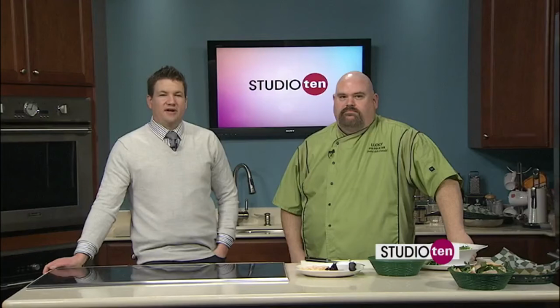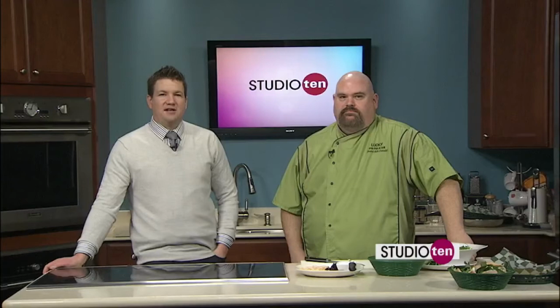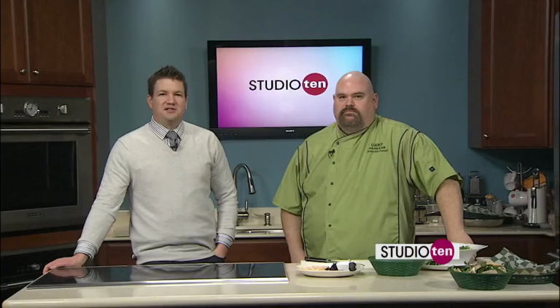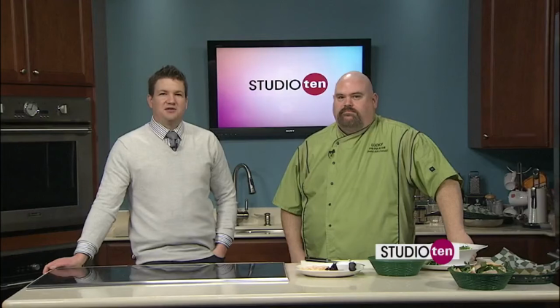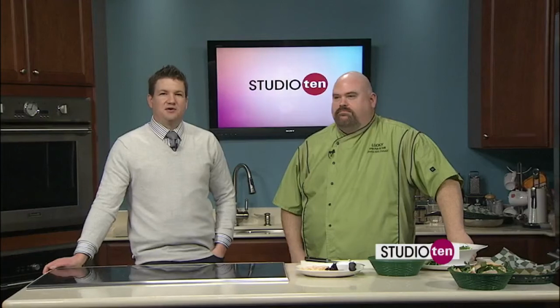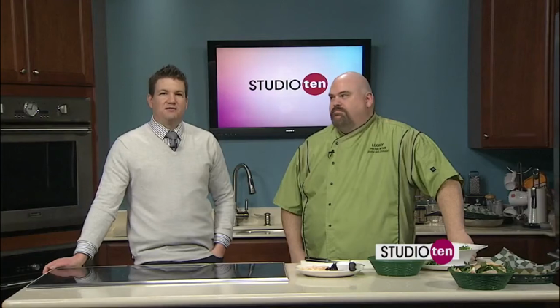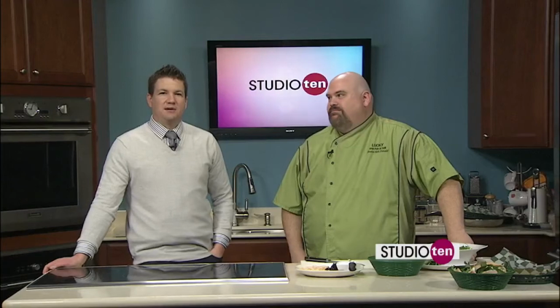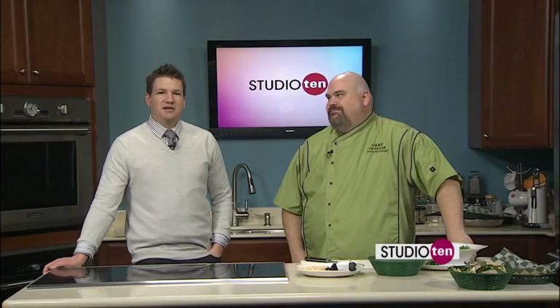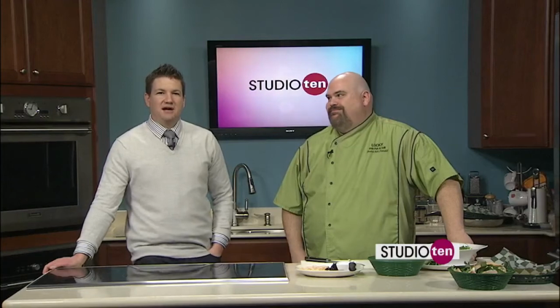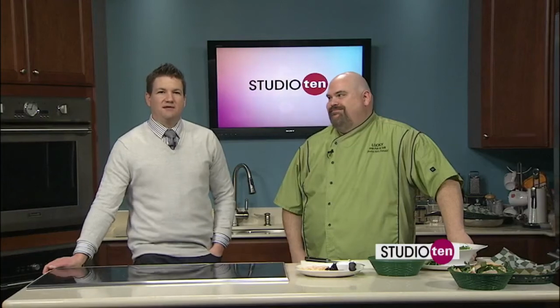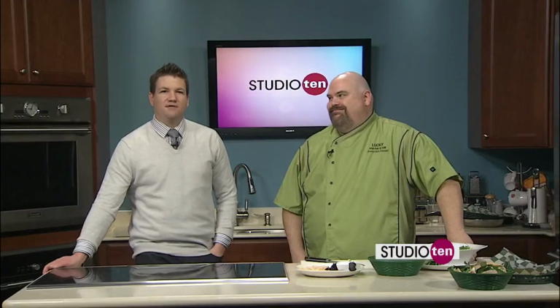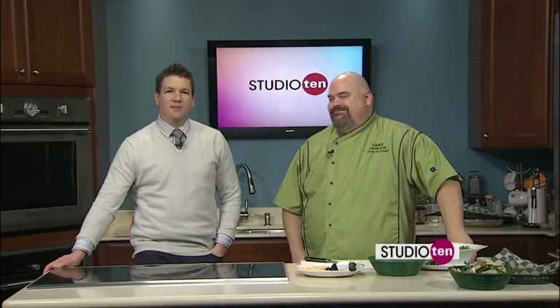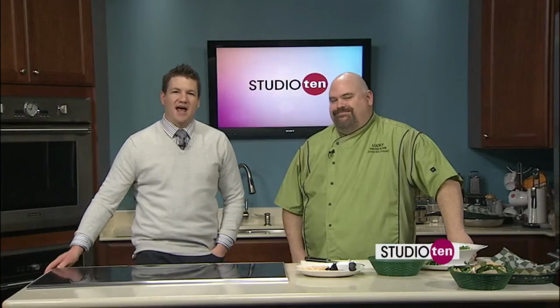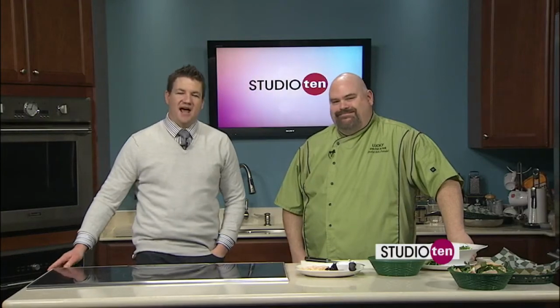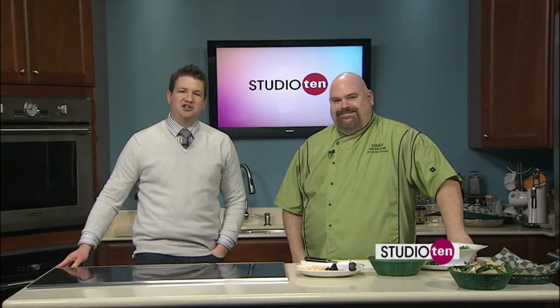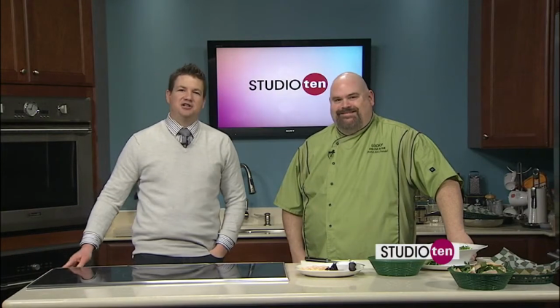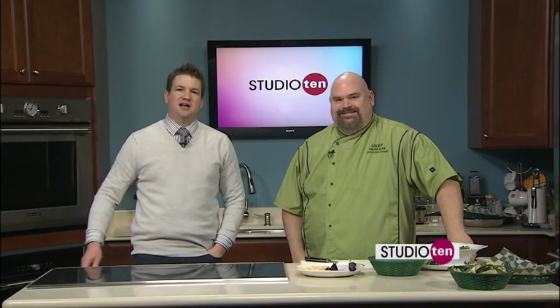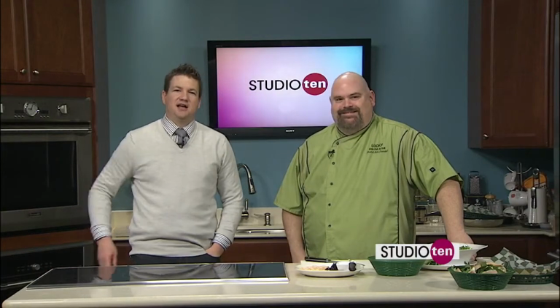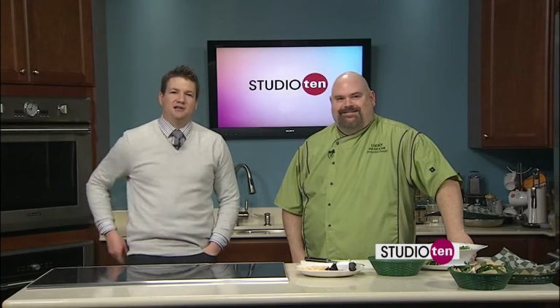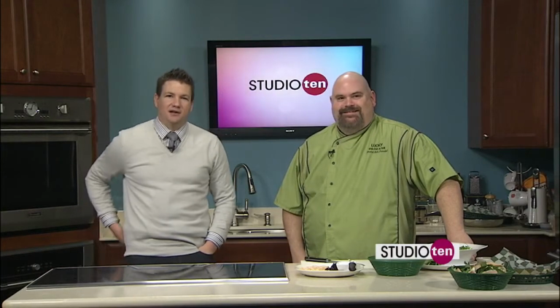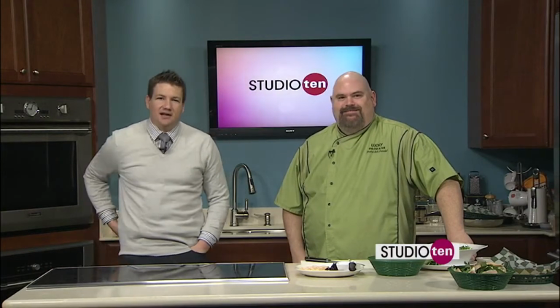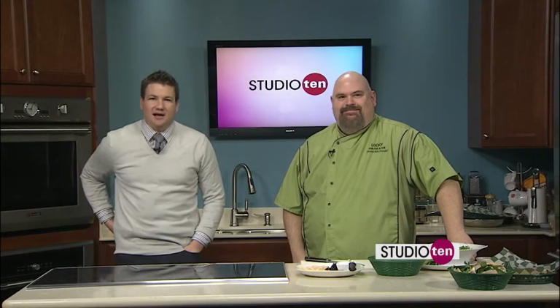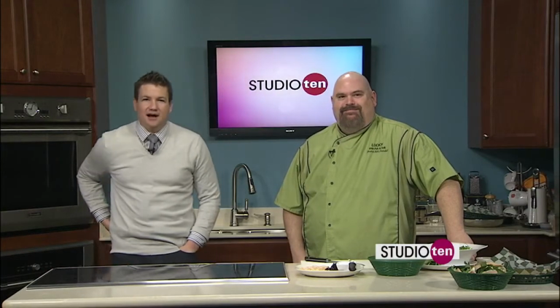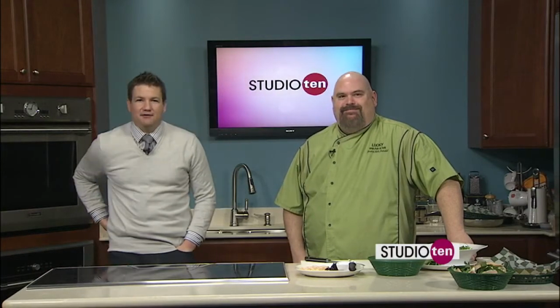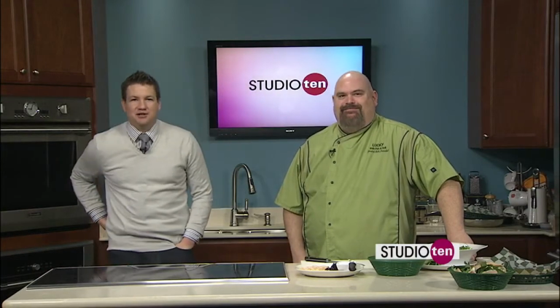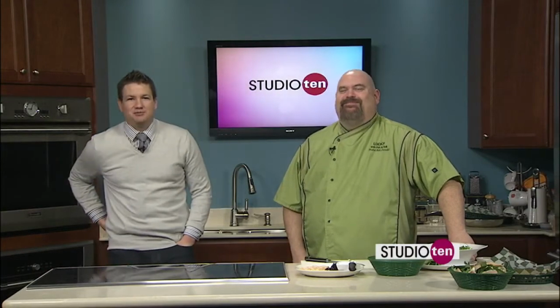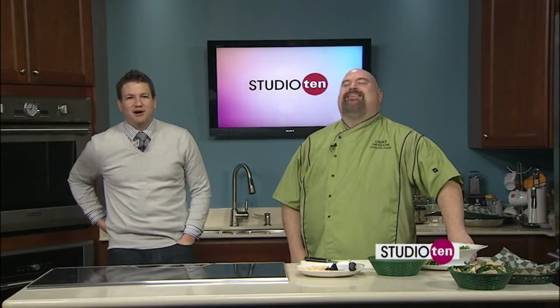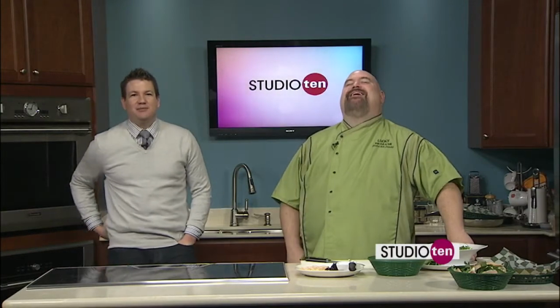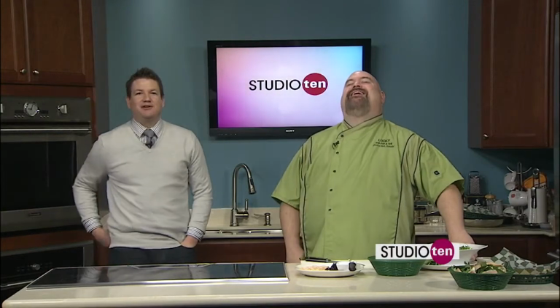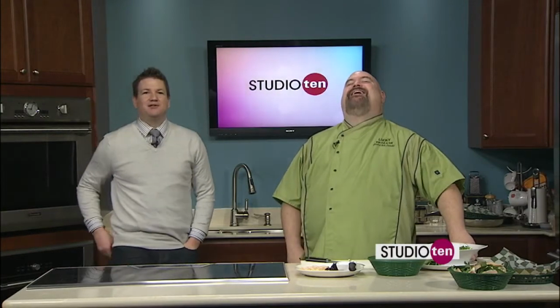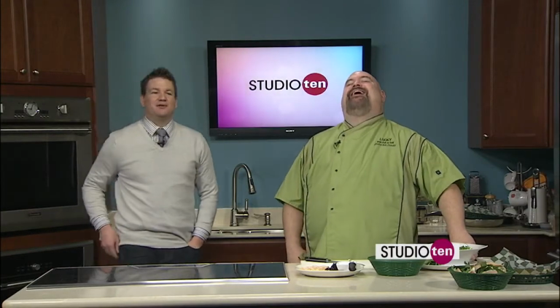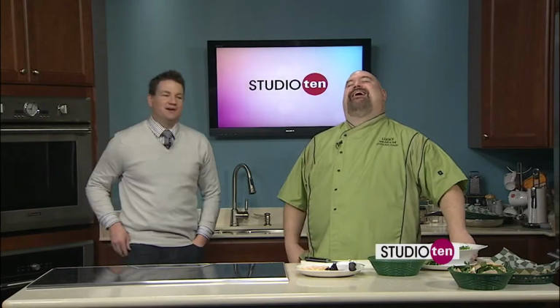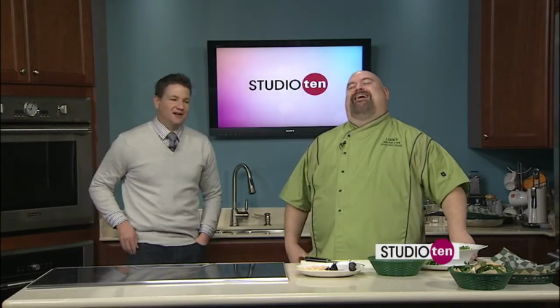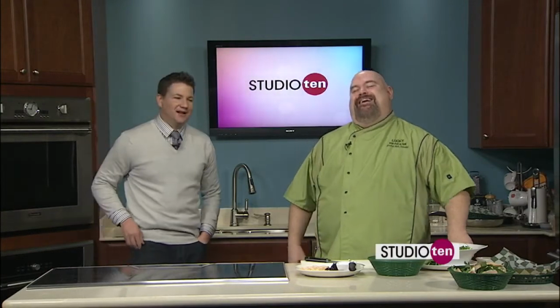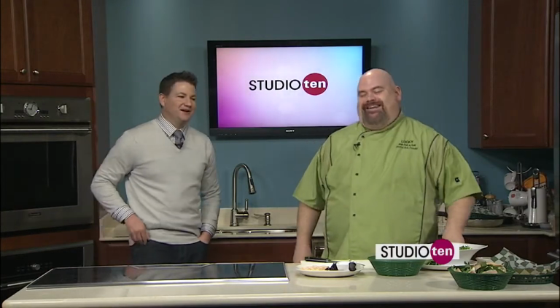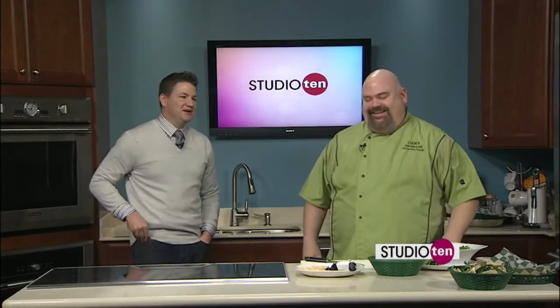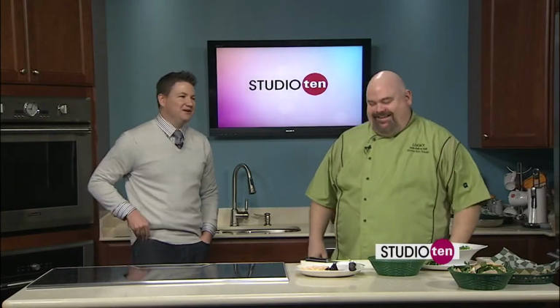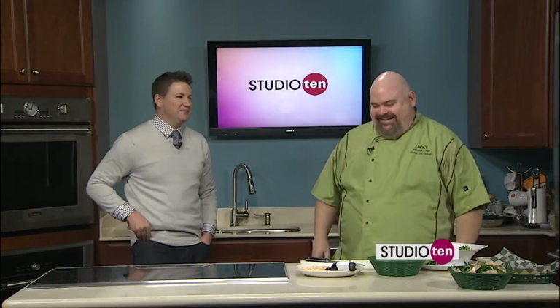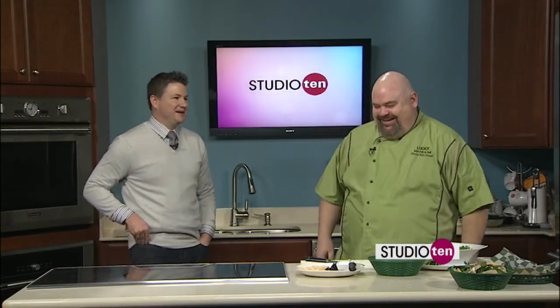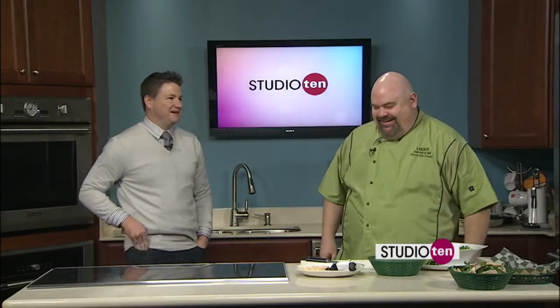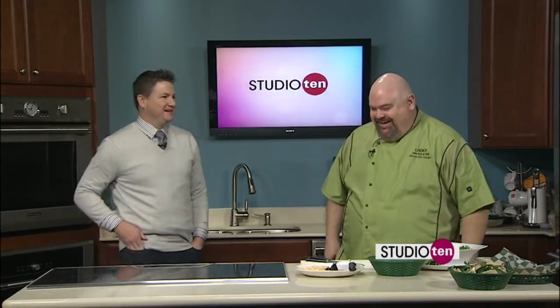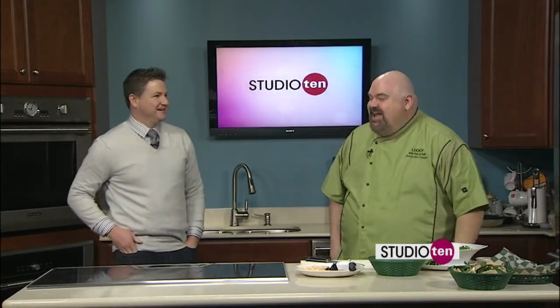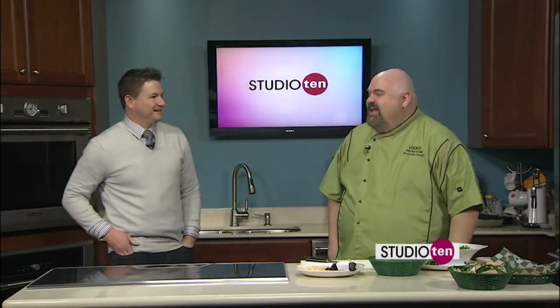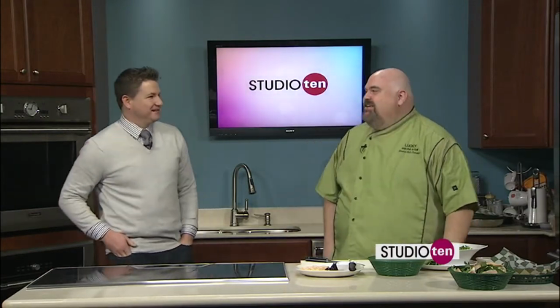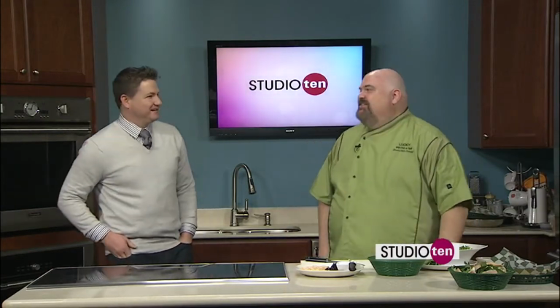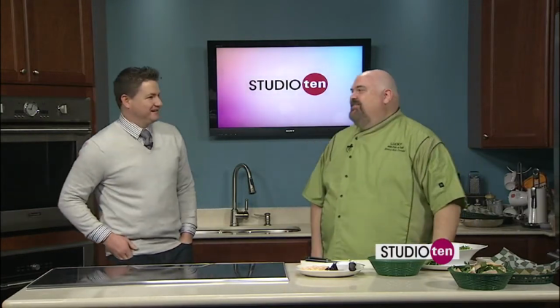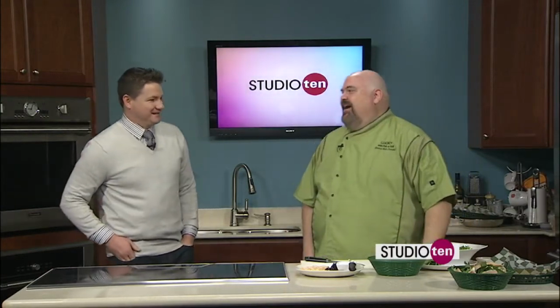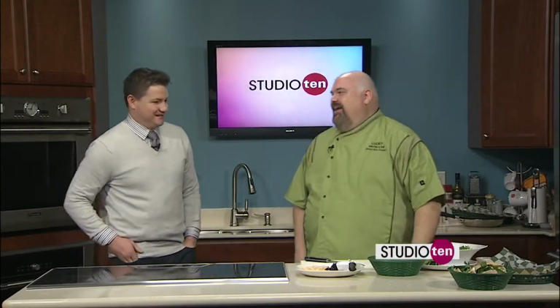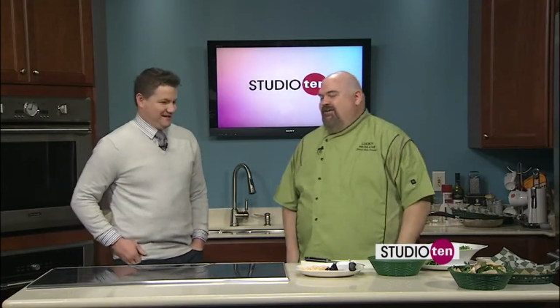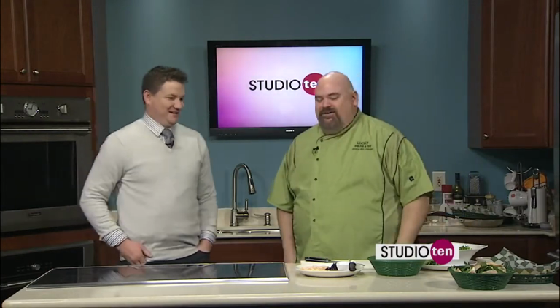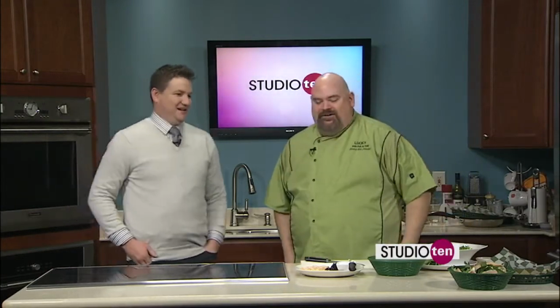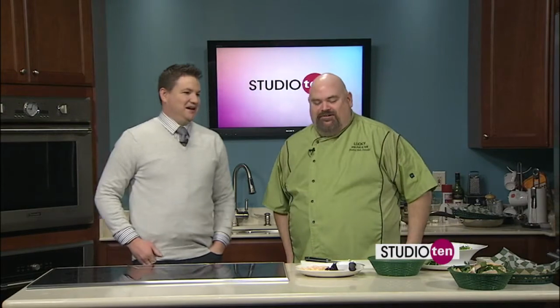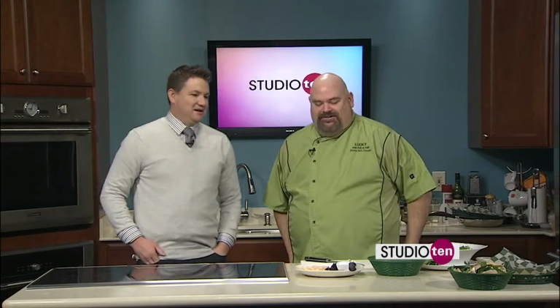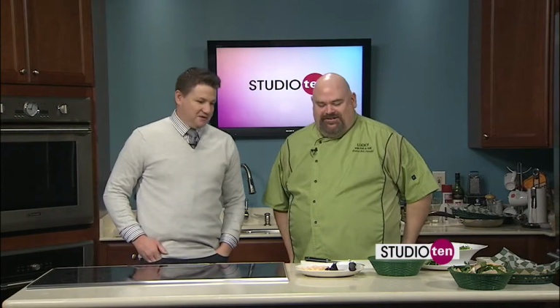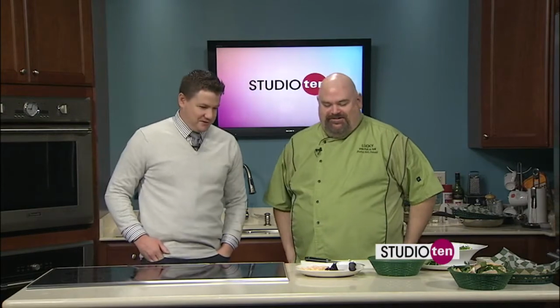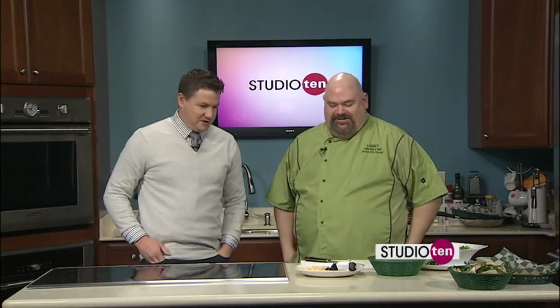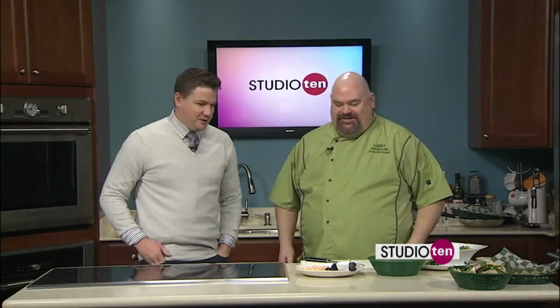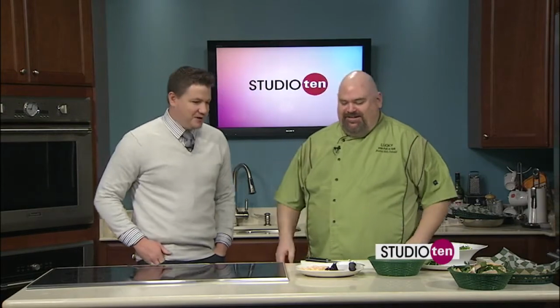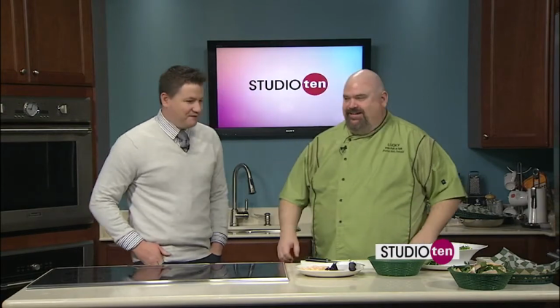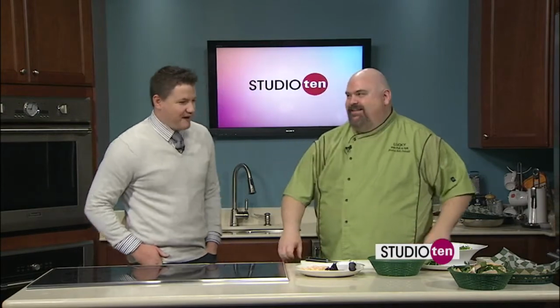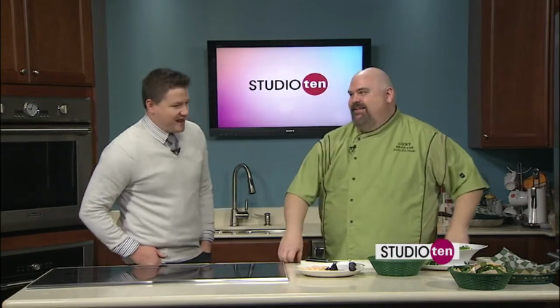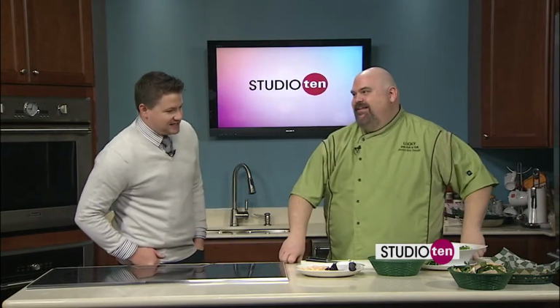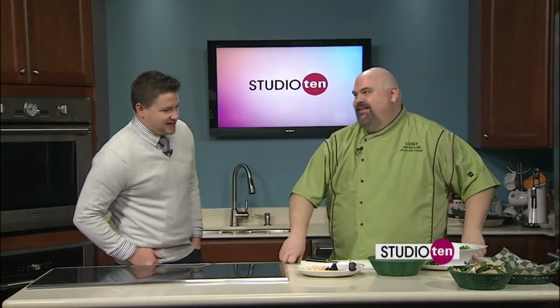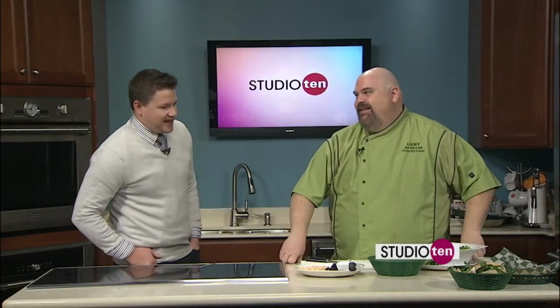We've got Stuart from Hashtag Lucky Irish Pub and Grill. How are you doing, man? It's fine. How are you doing, Jeff? Doing fantastic.